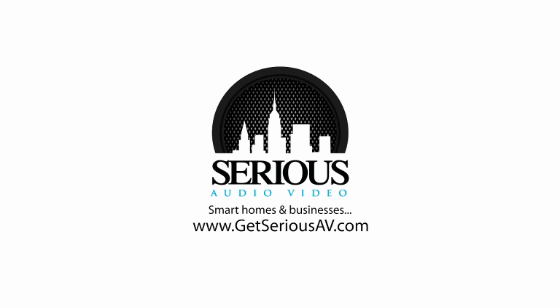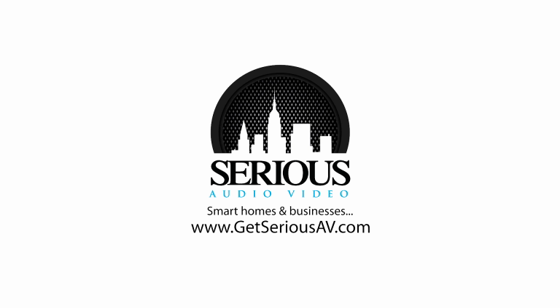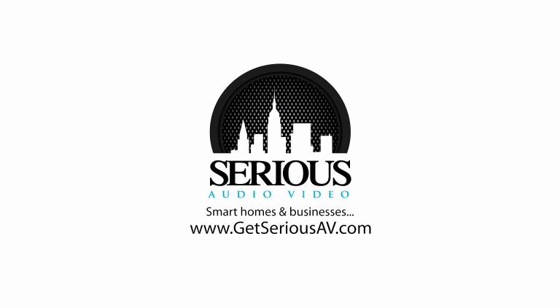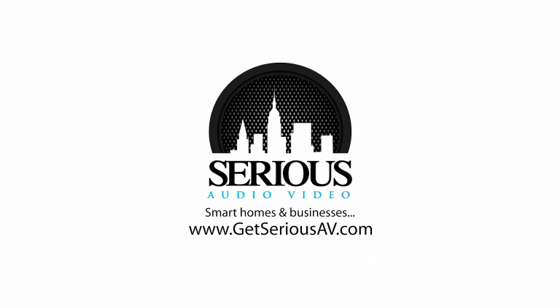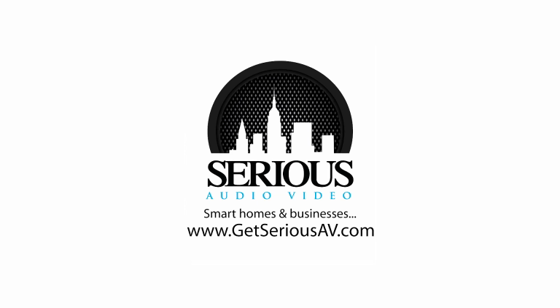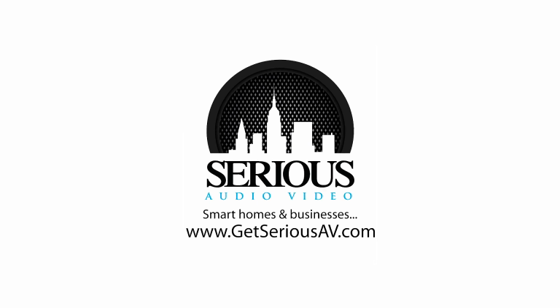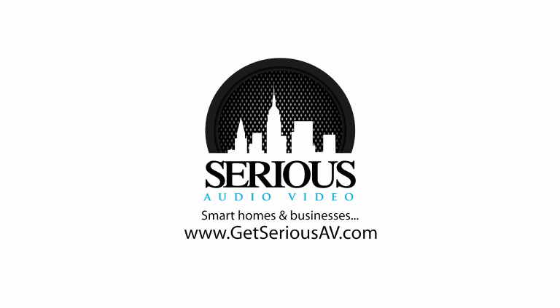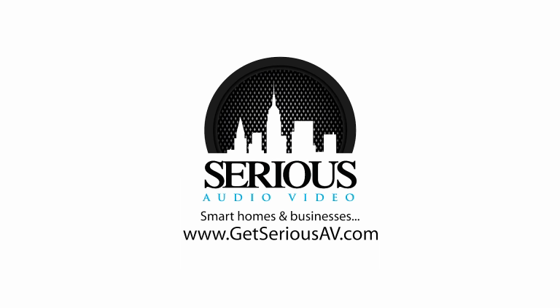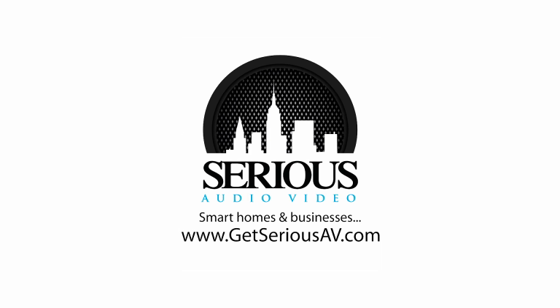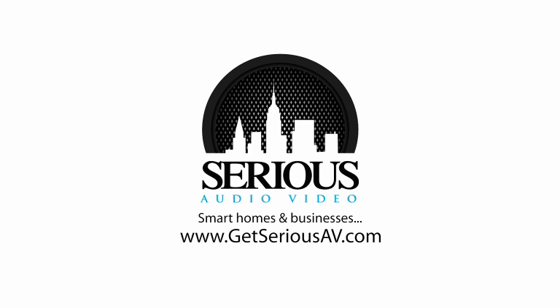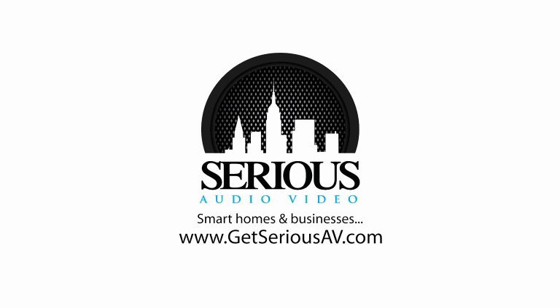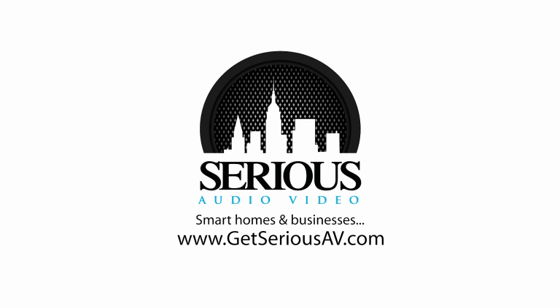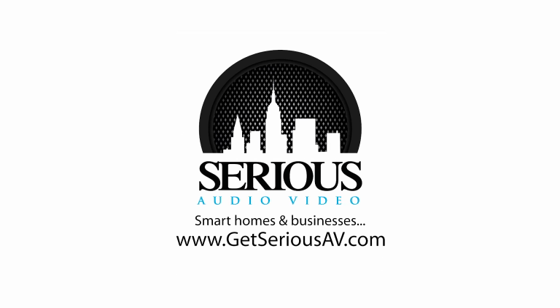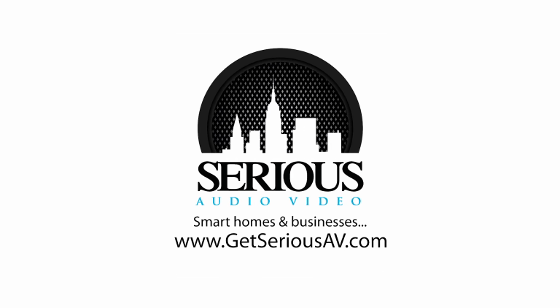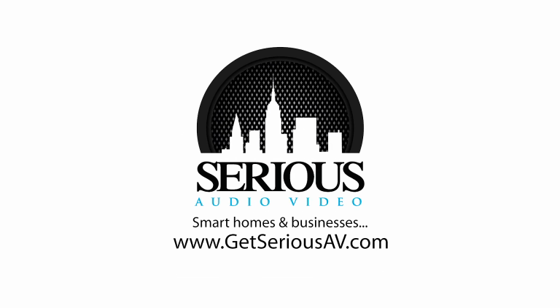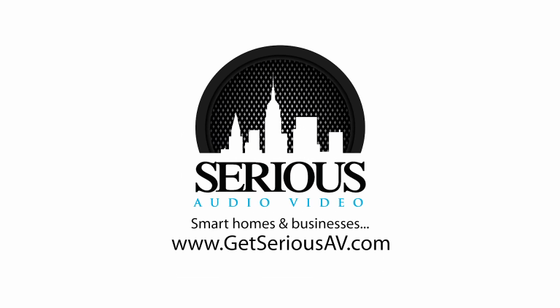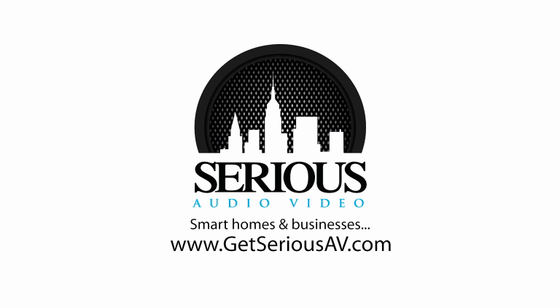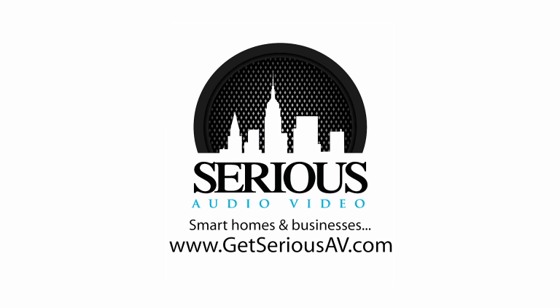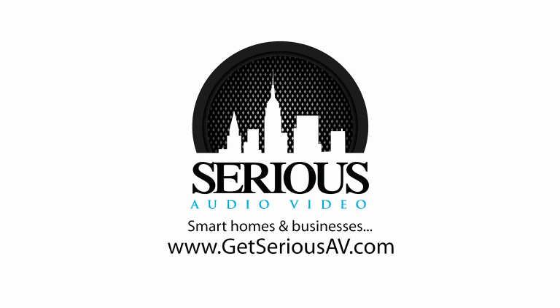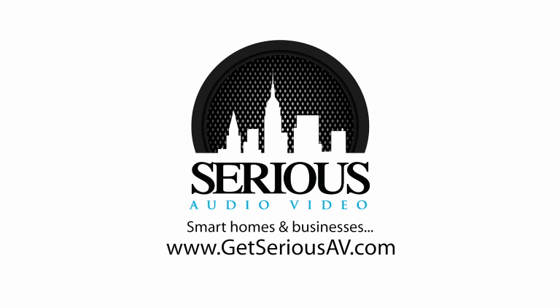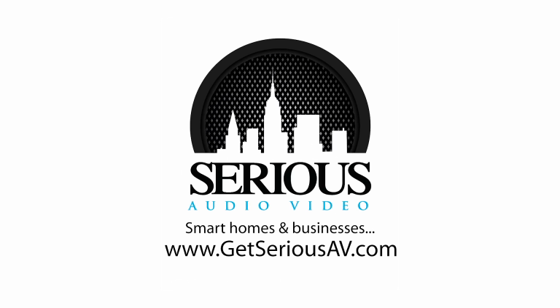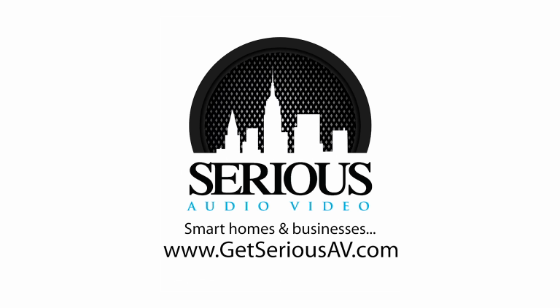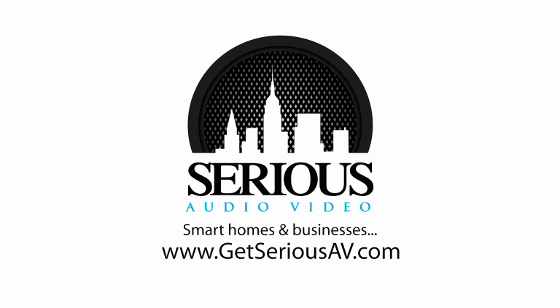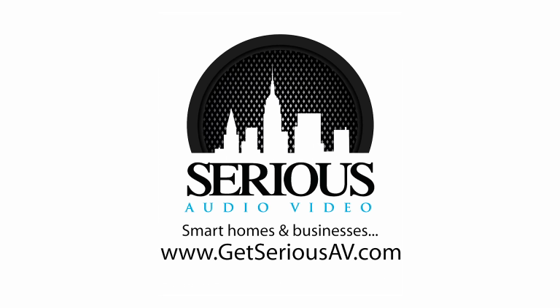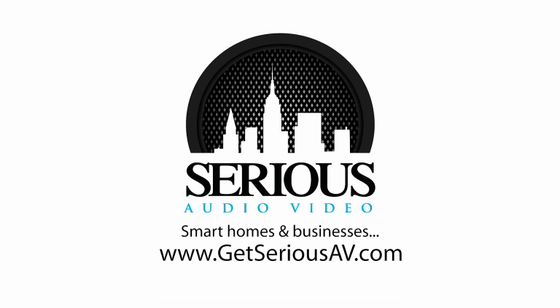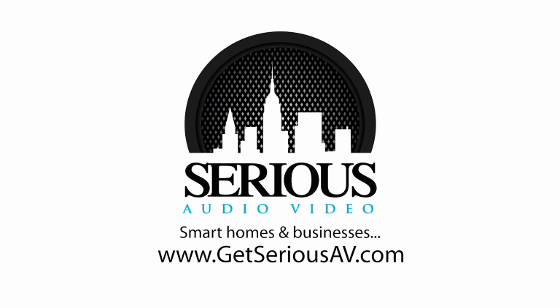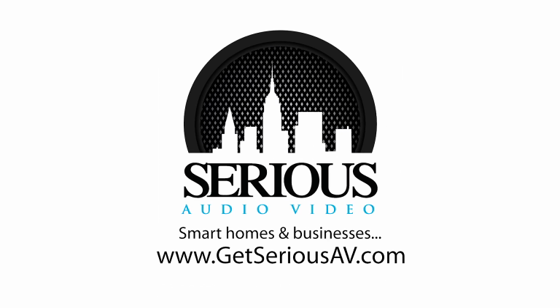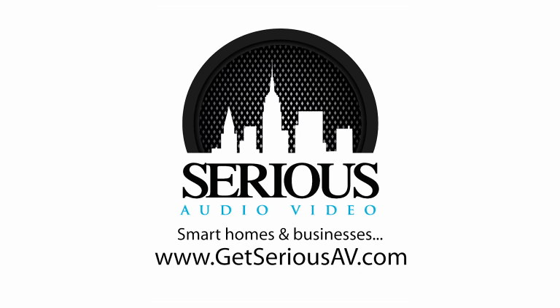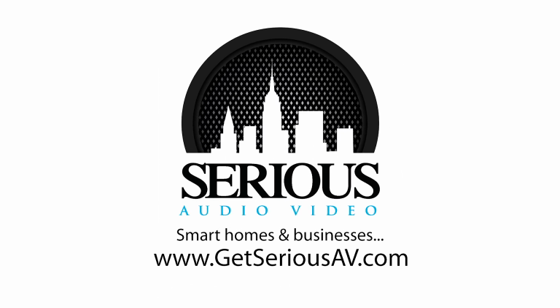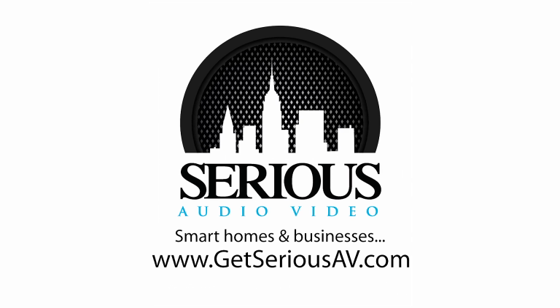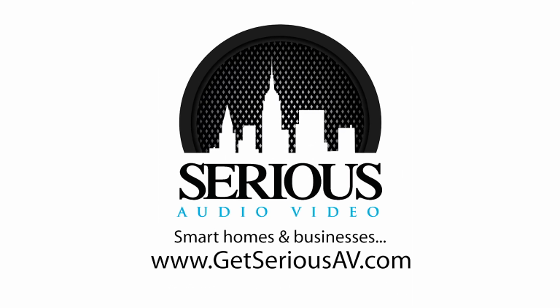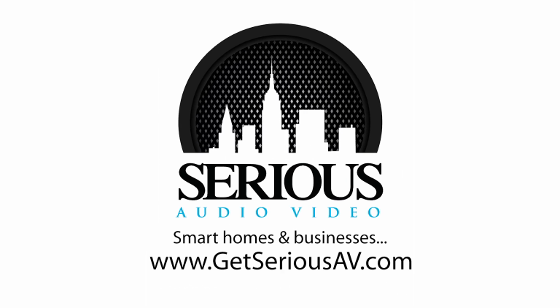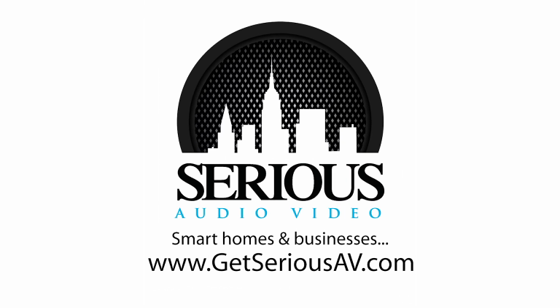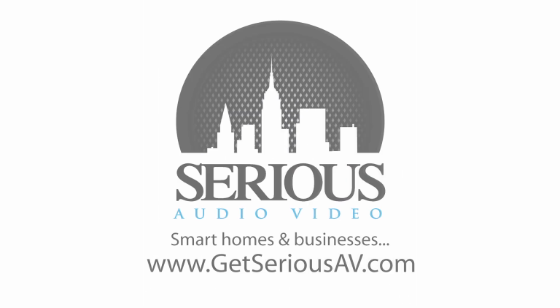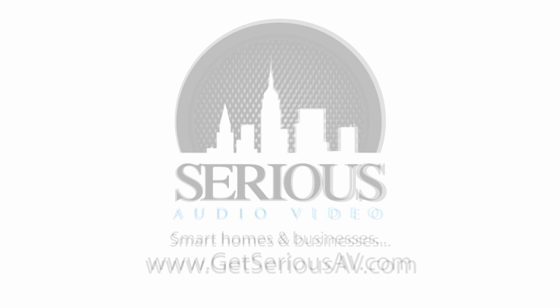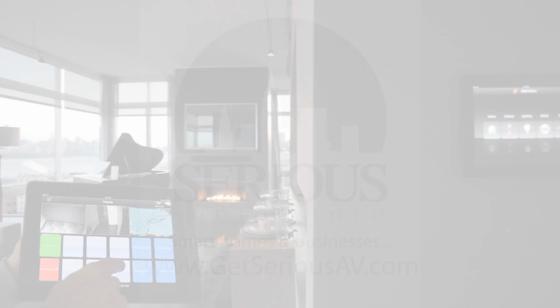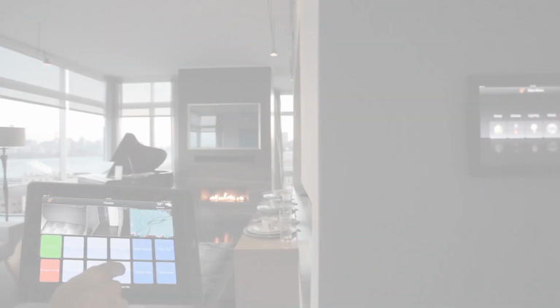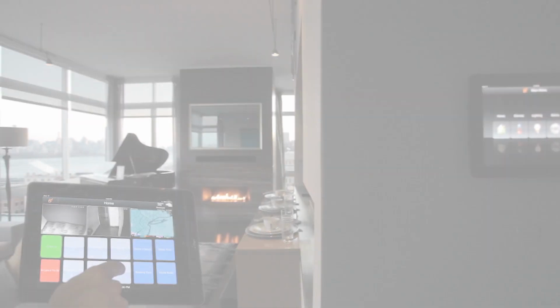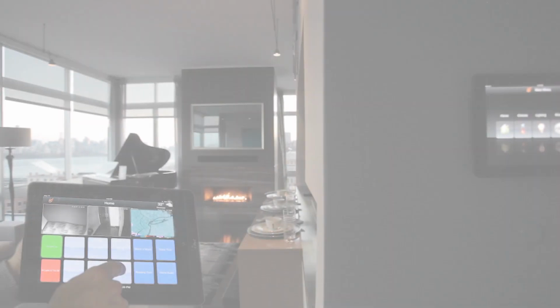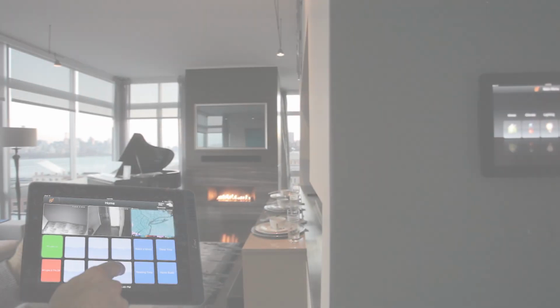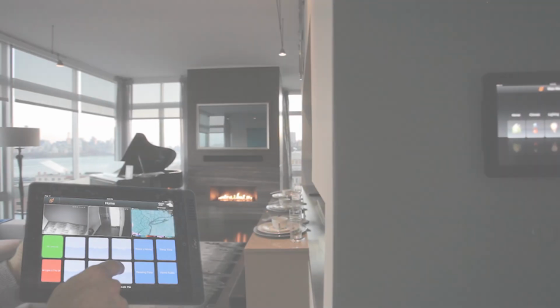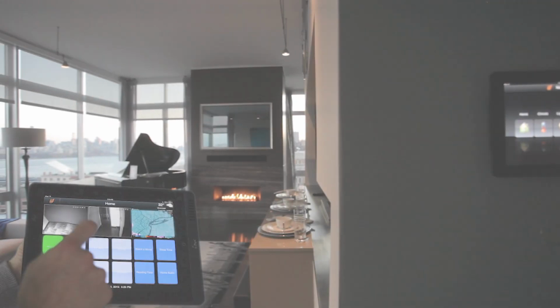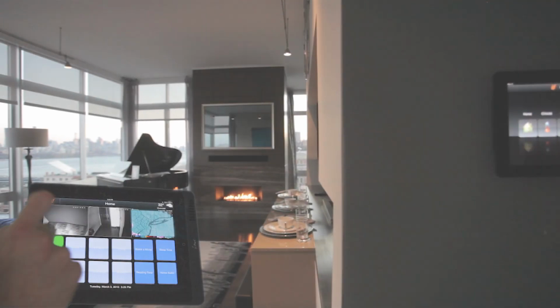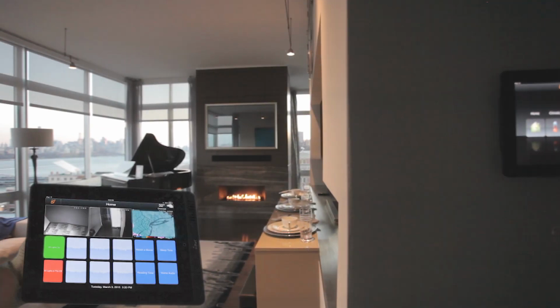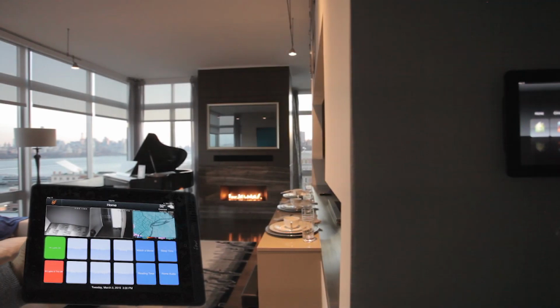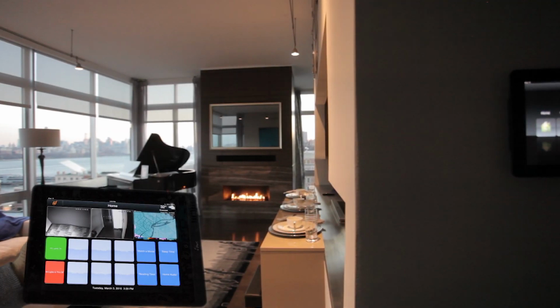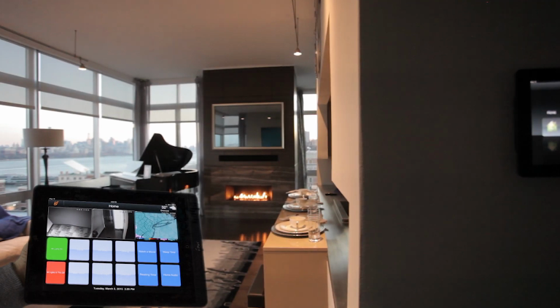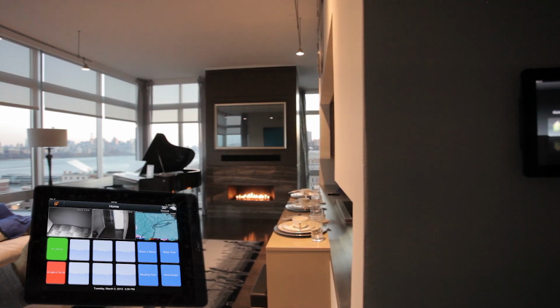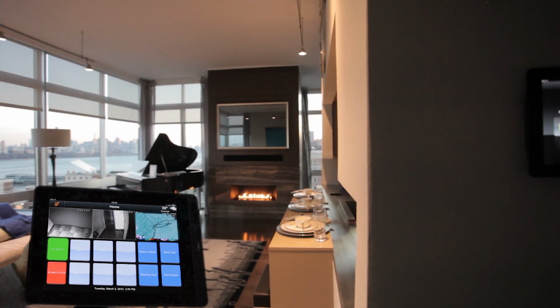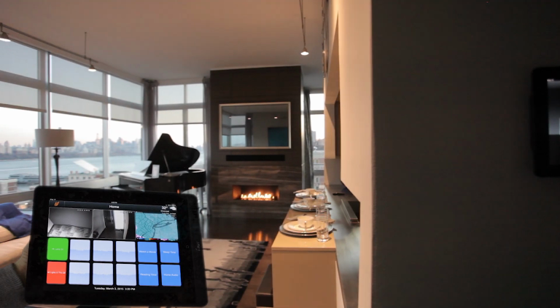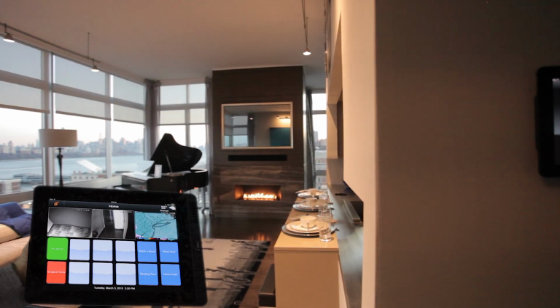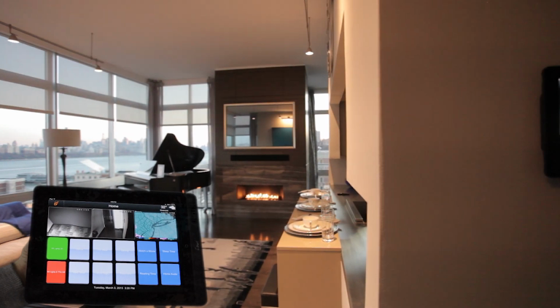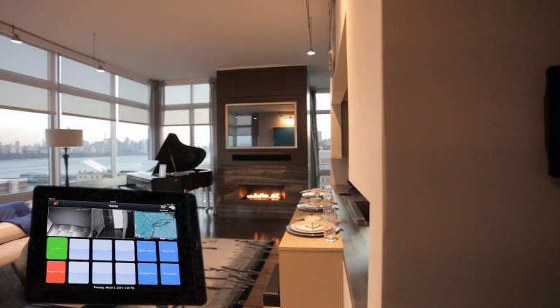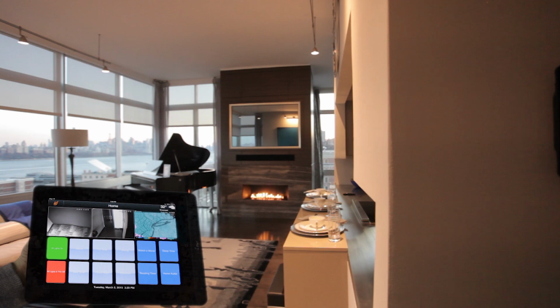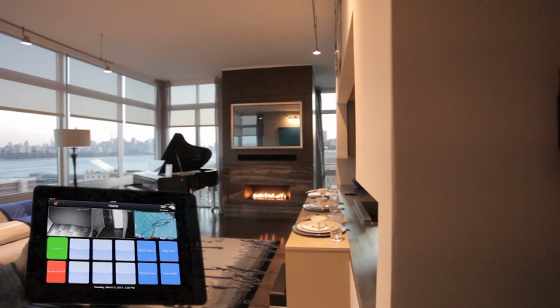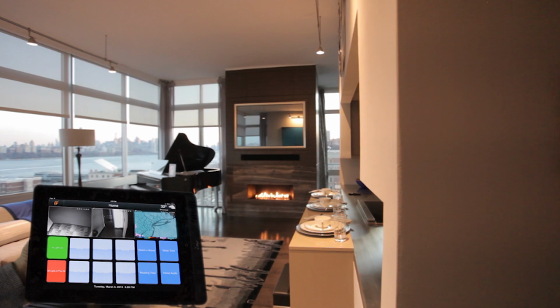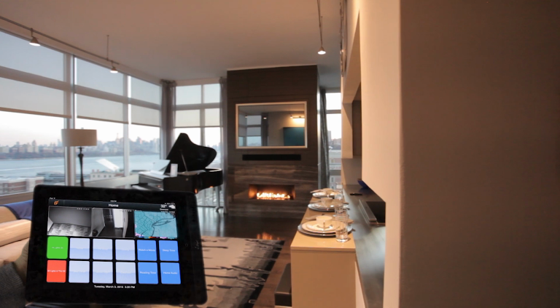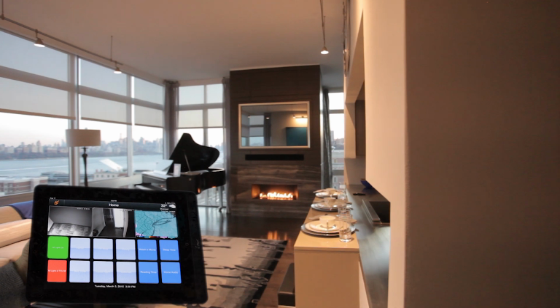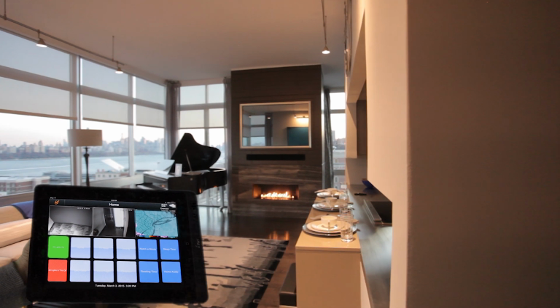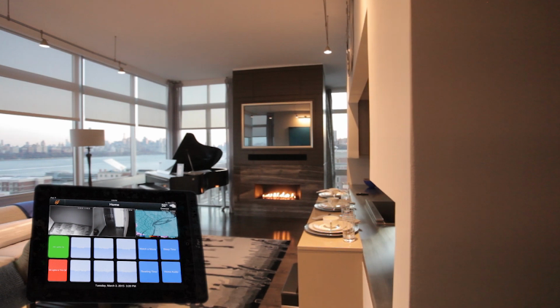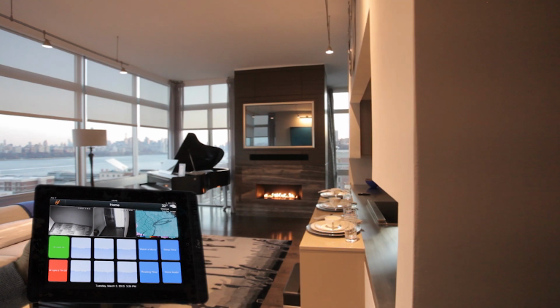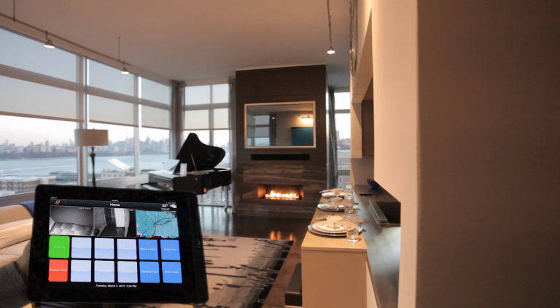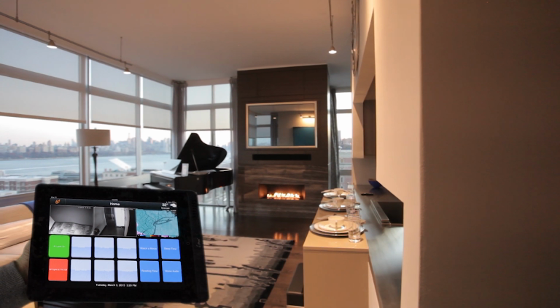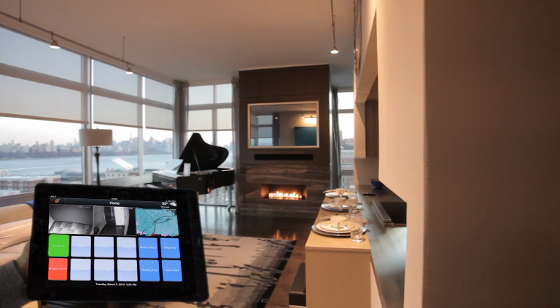Another smart home by Sirius Audio Video. This smart penthouse comes alive with touchscreen controls.